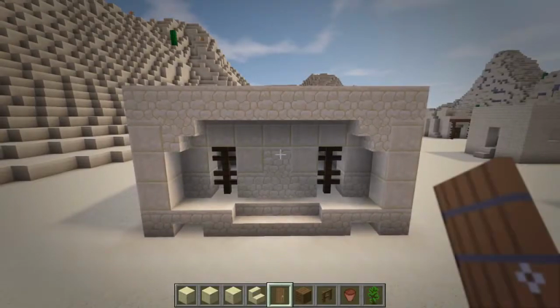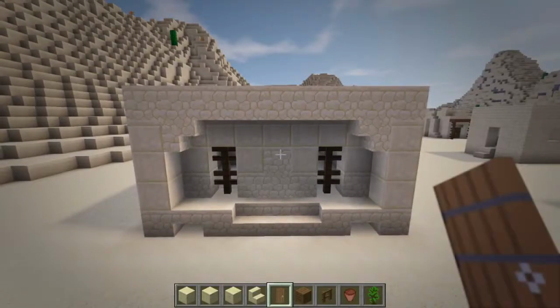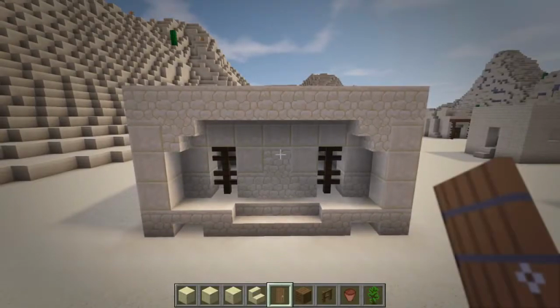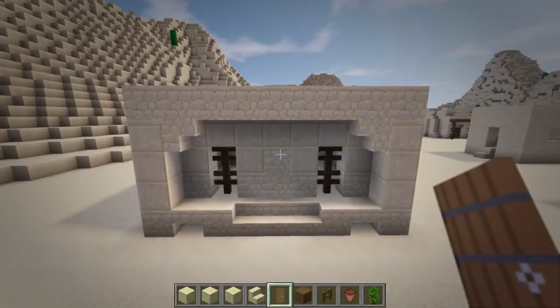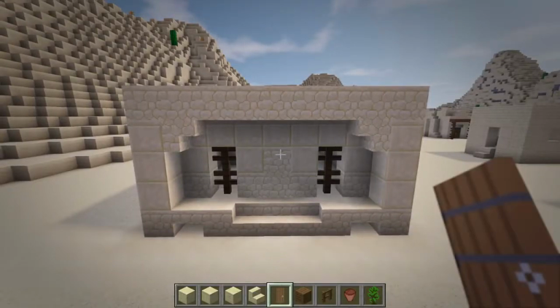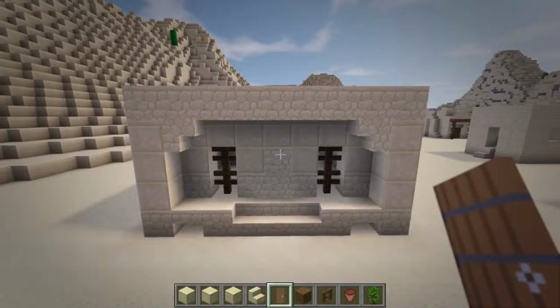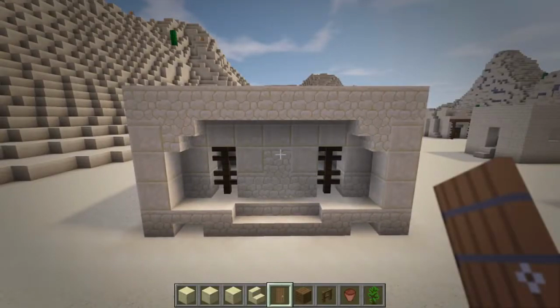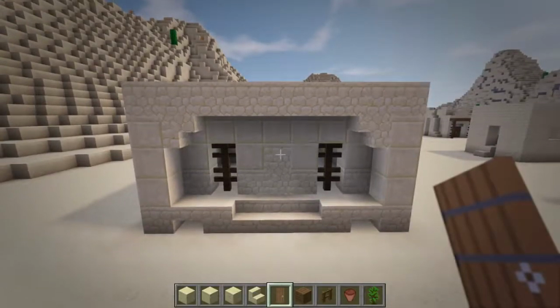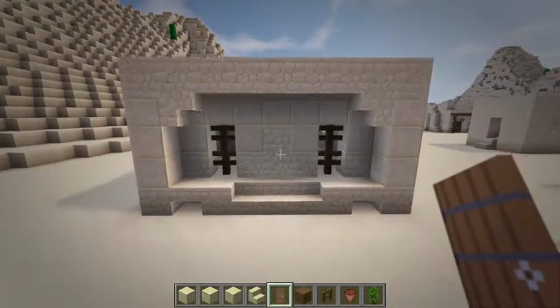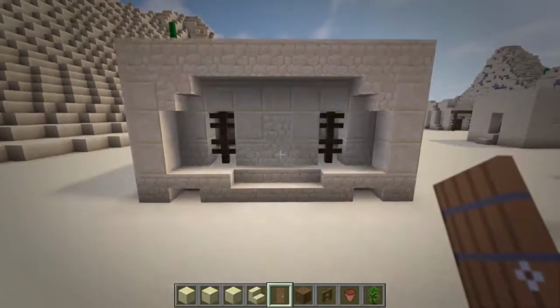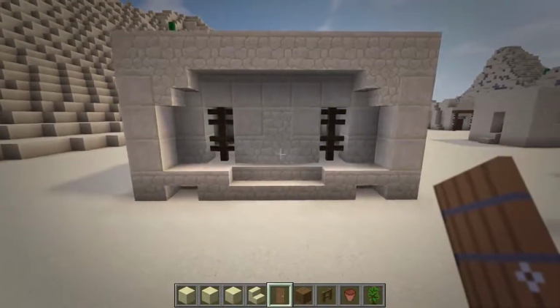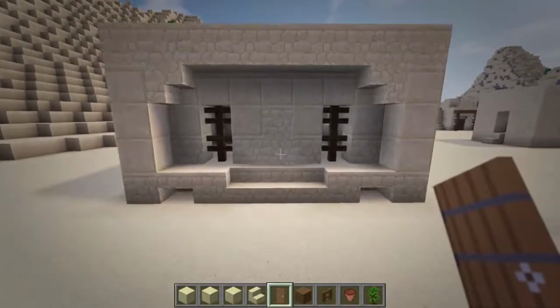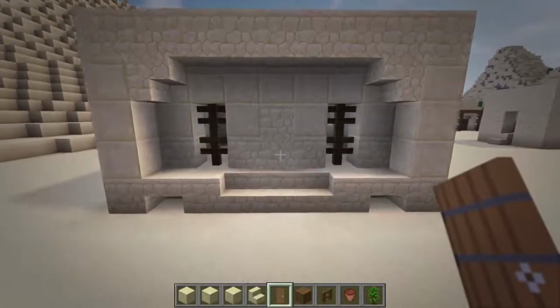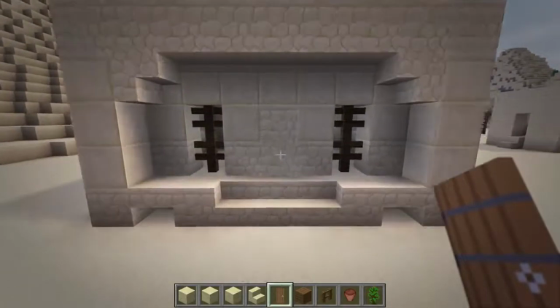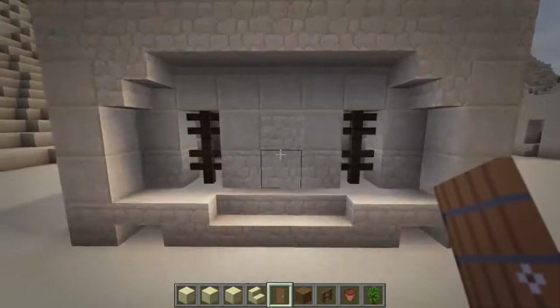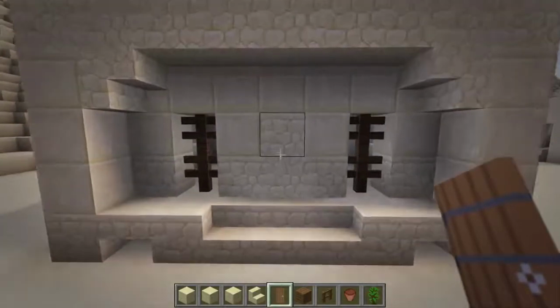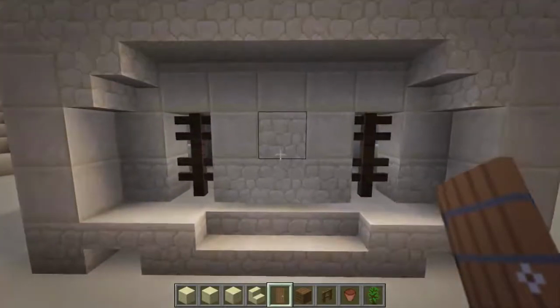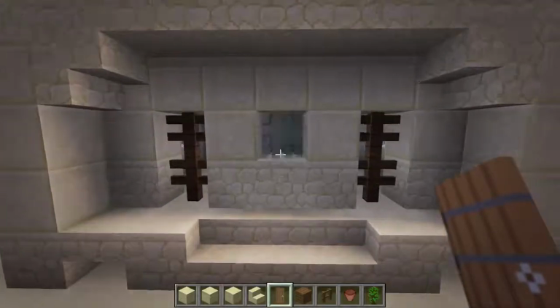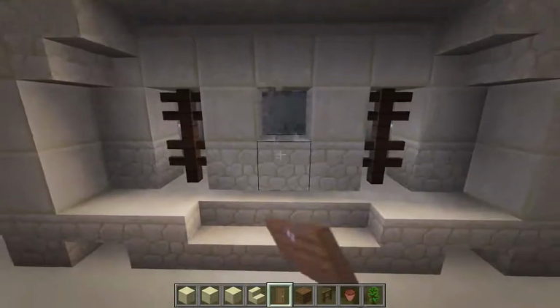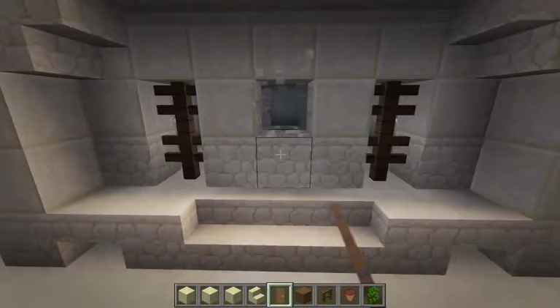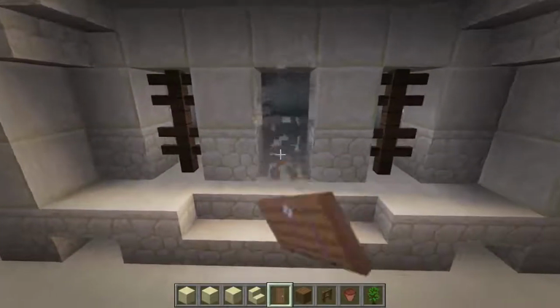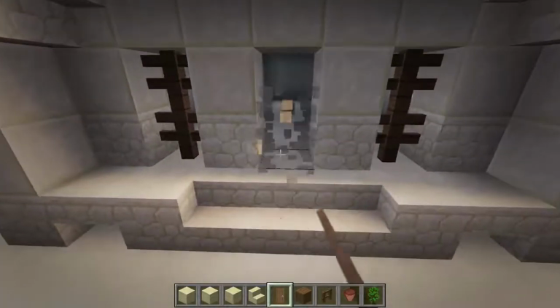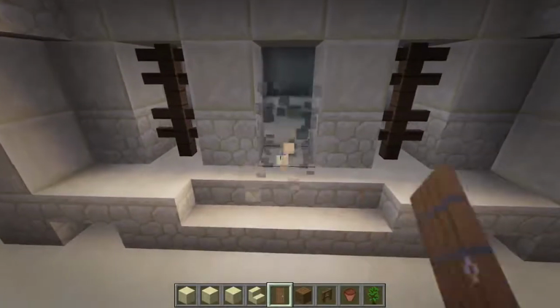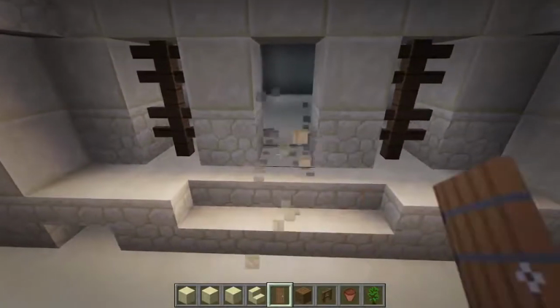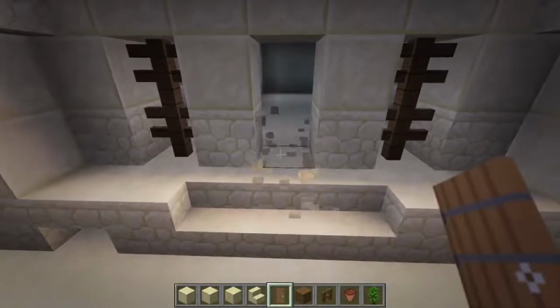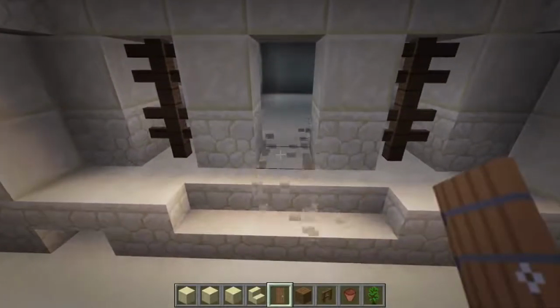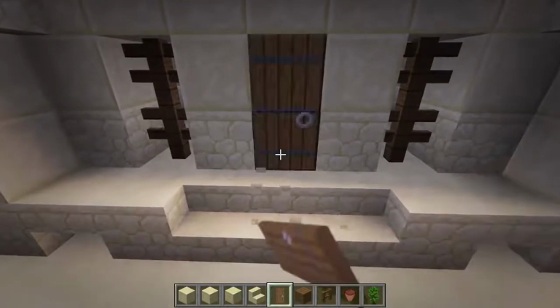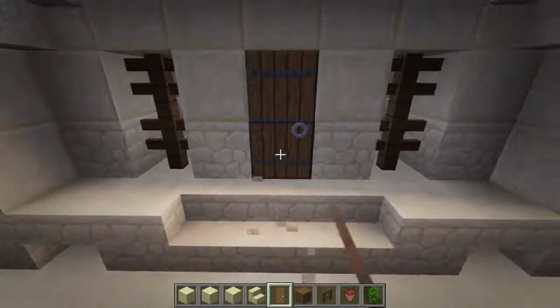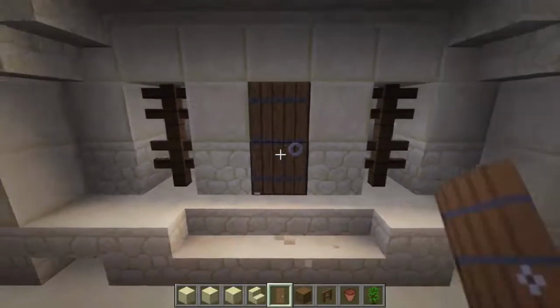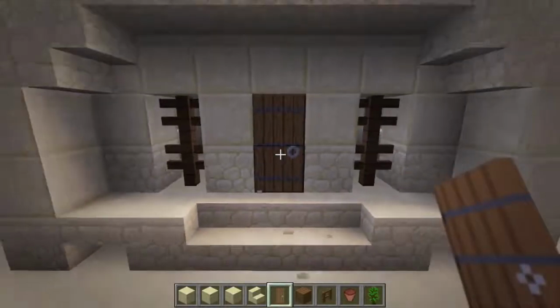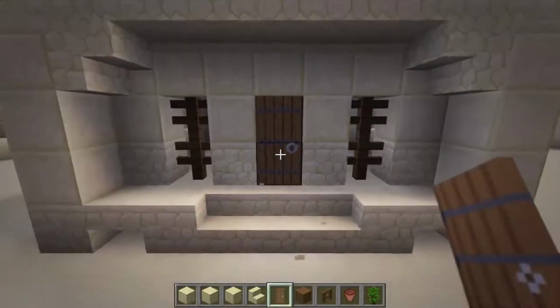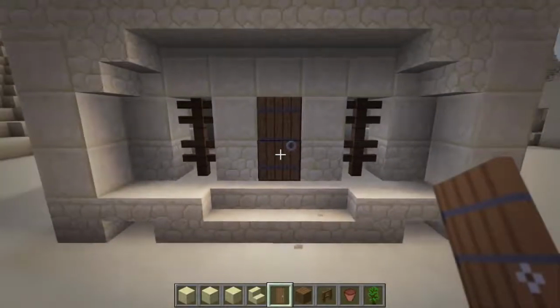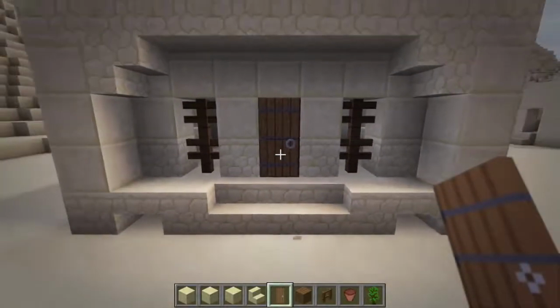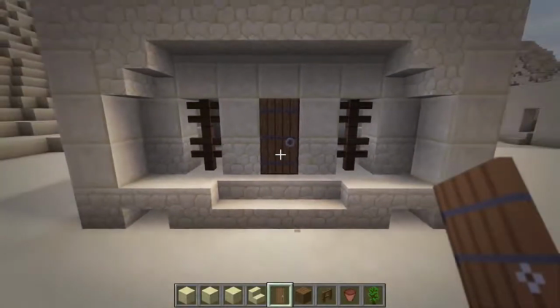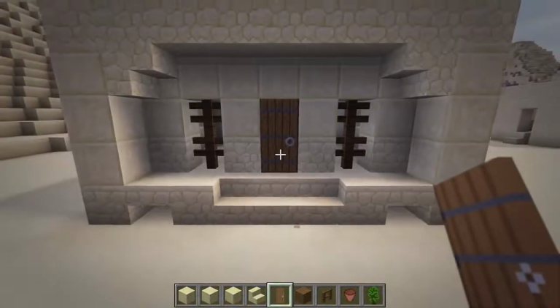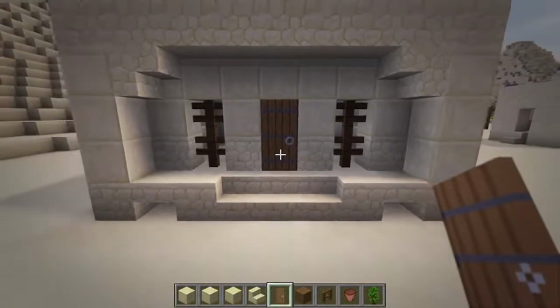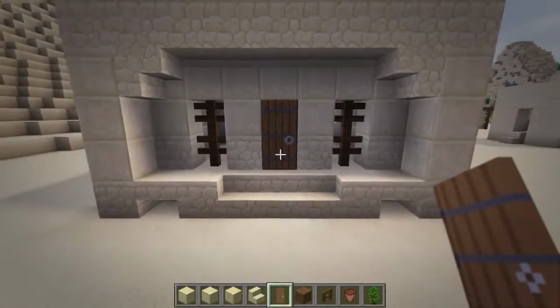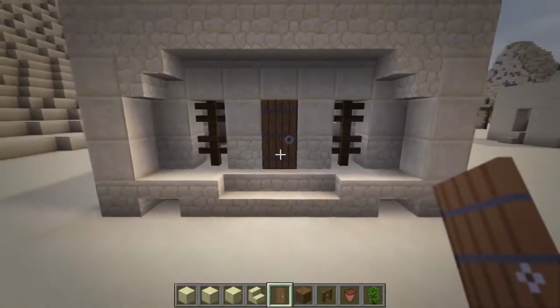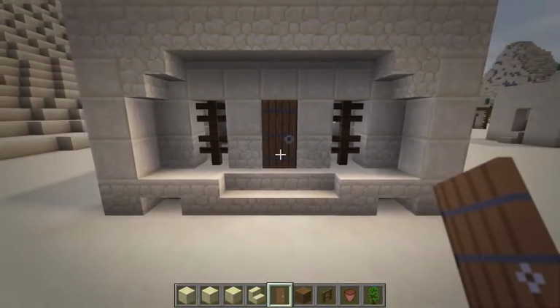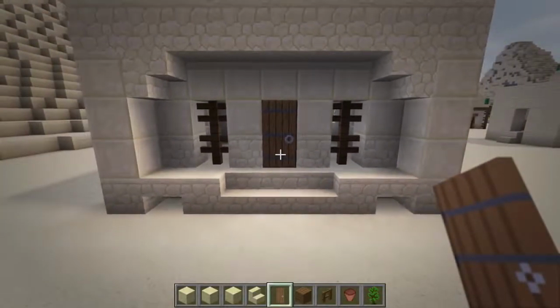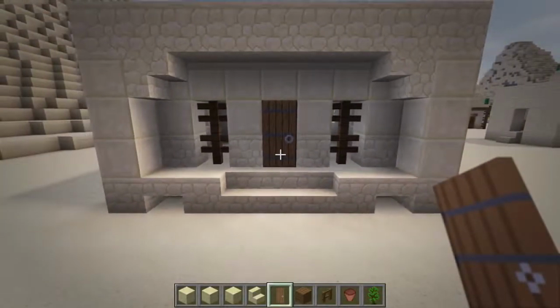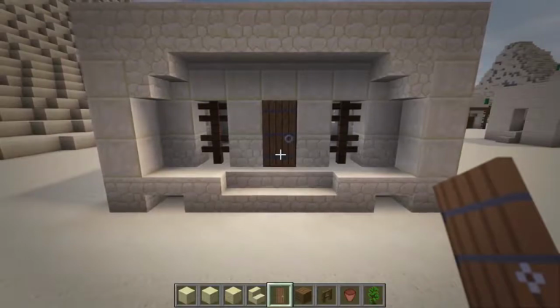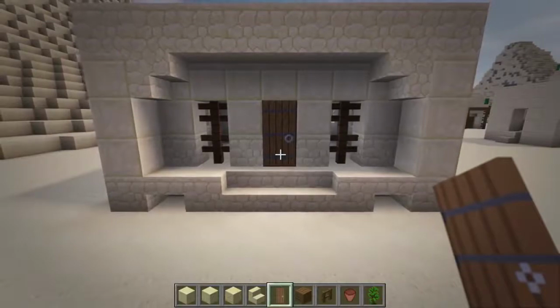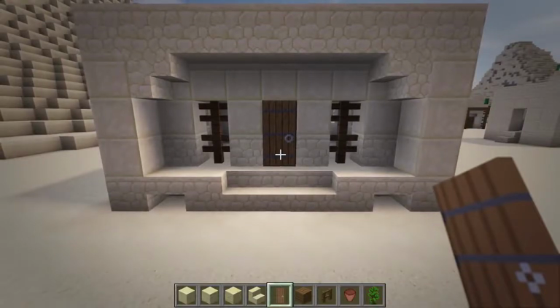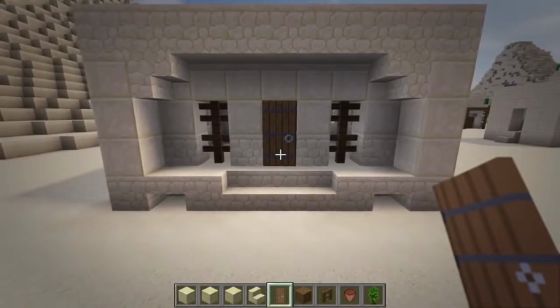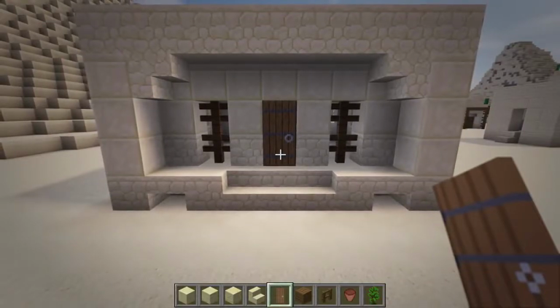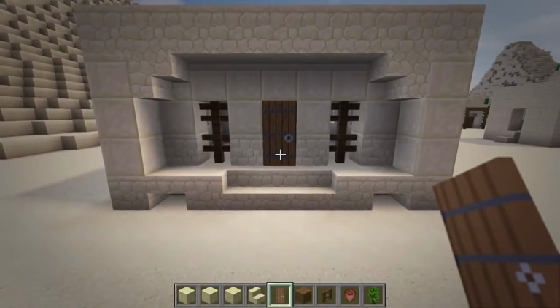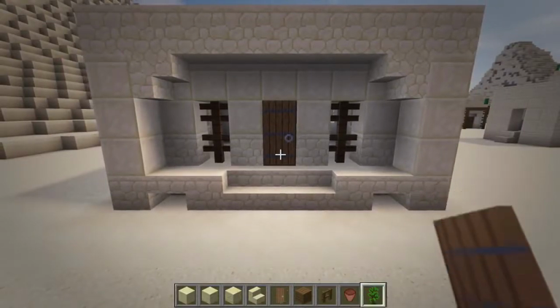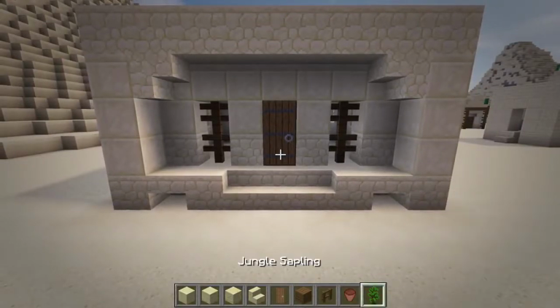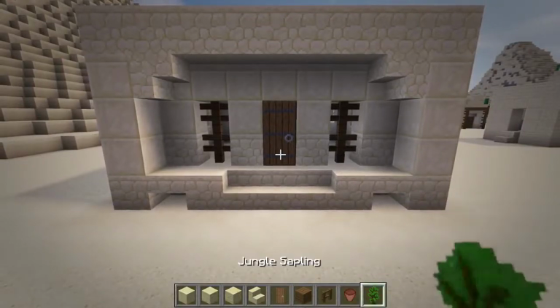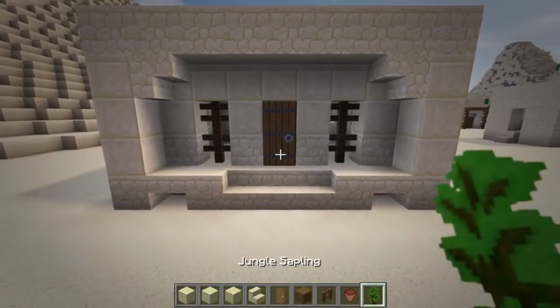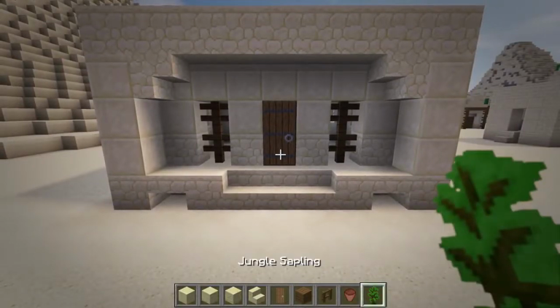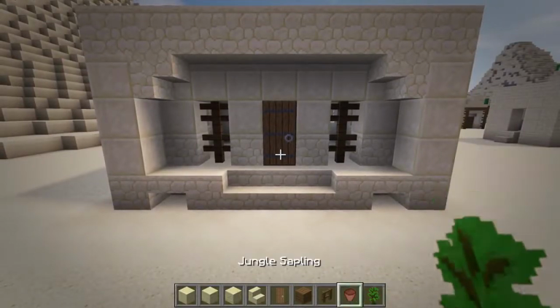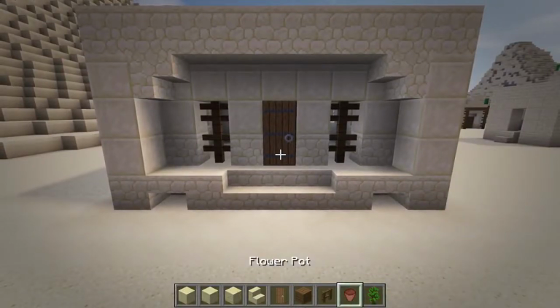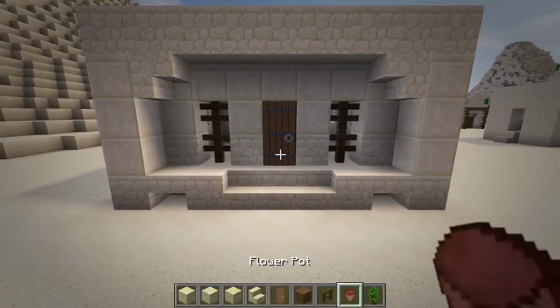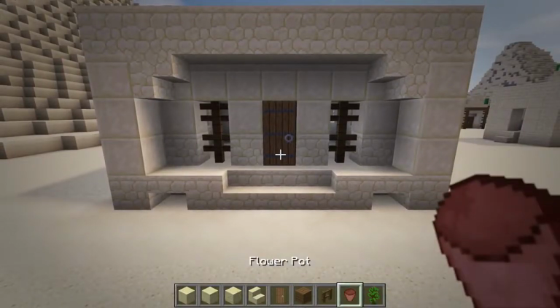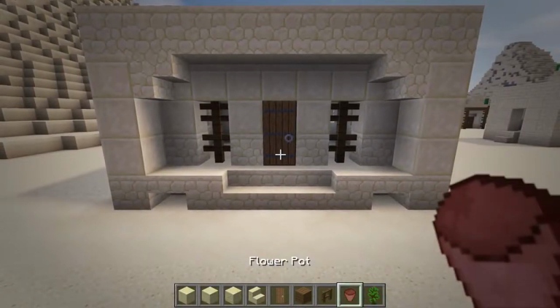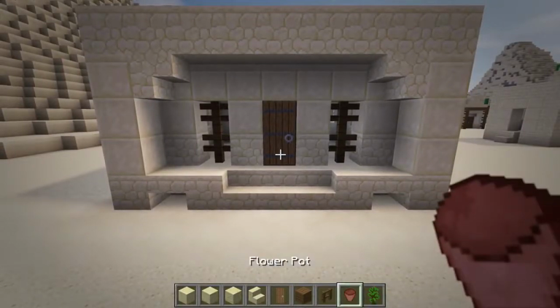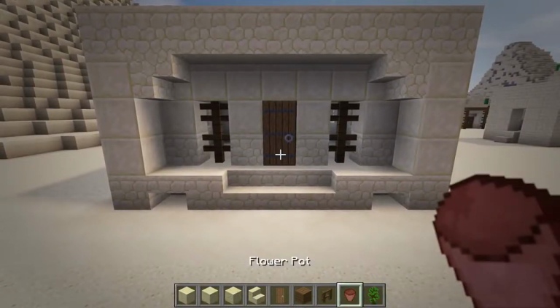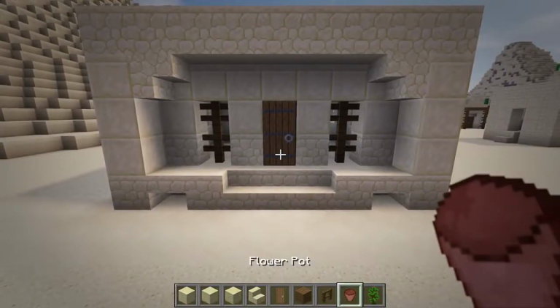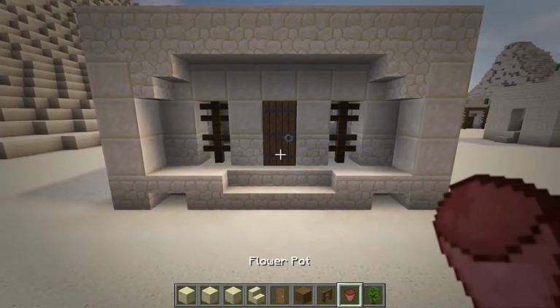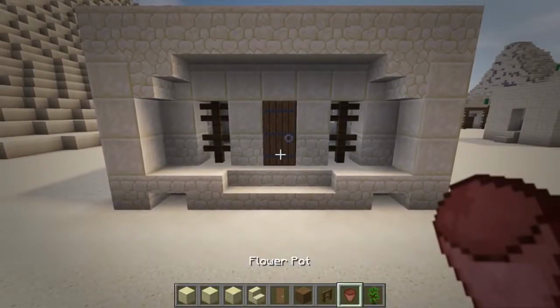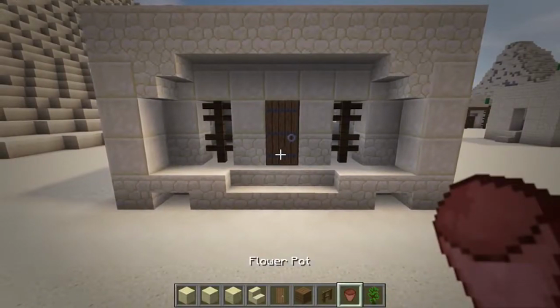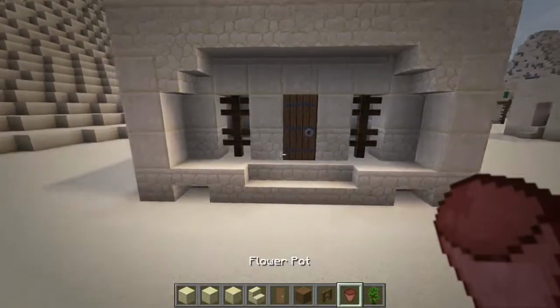Next, add a spruce door at the center, and then we'll add flower pots at each side with your choice of sapling or flower.